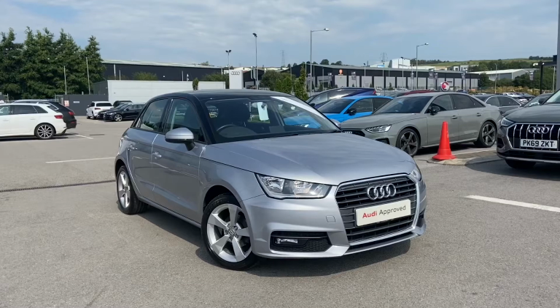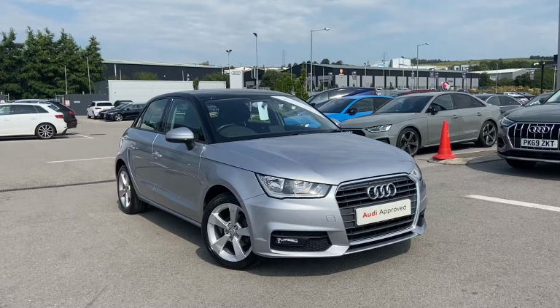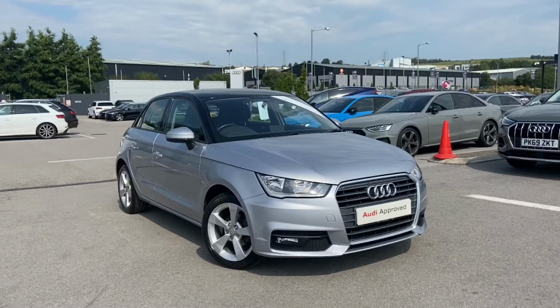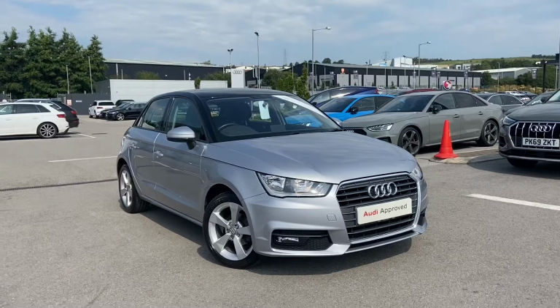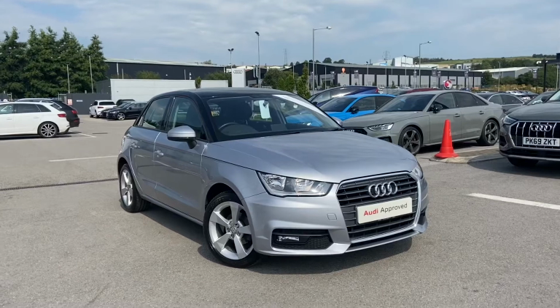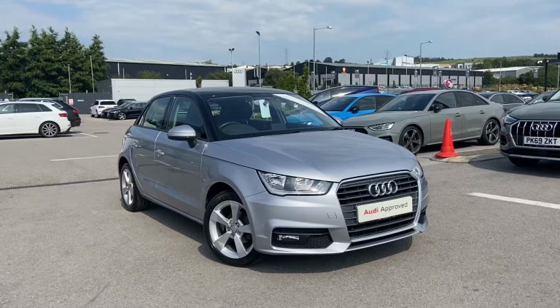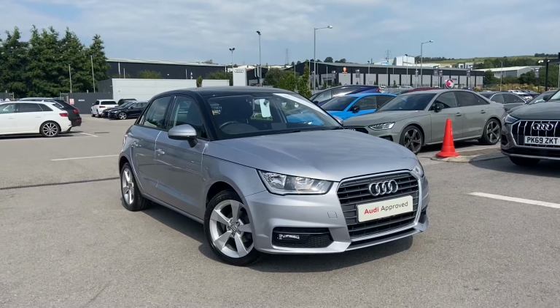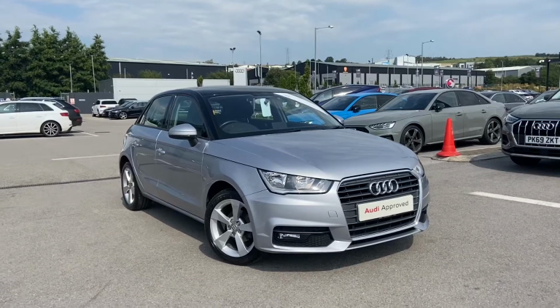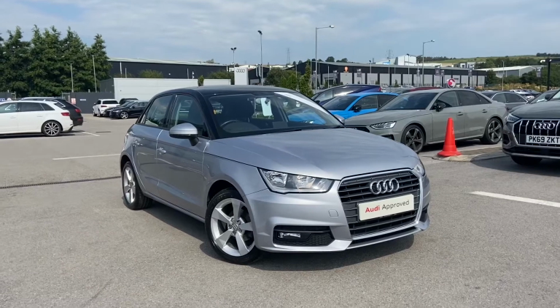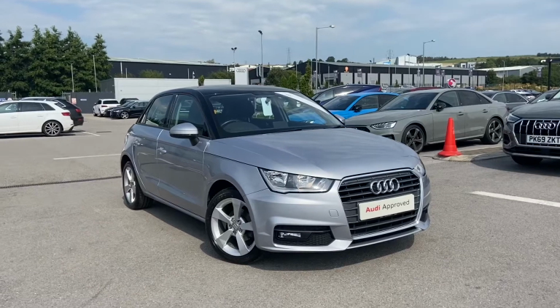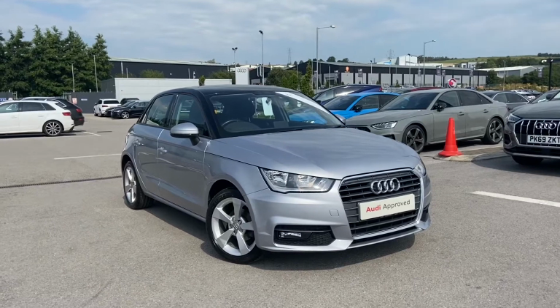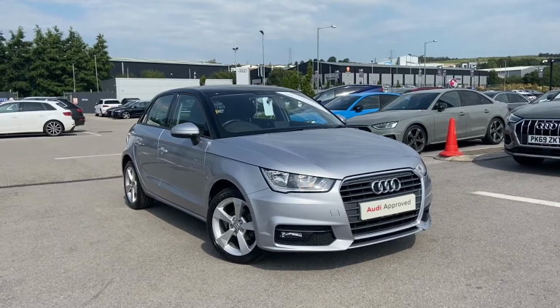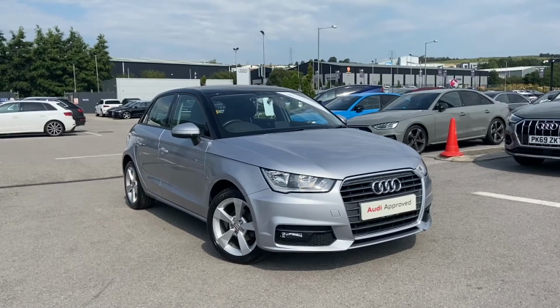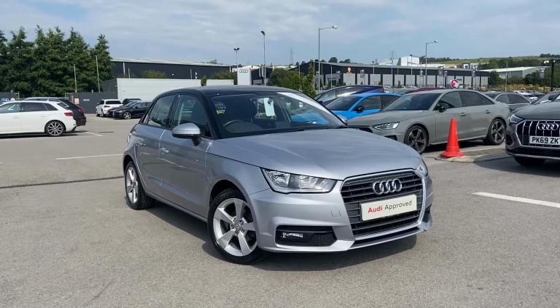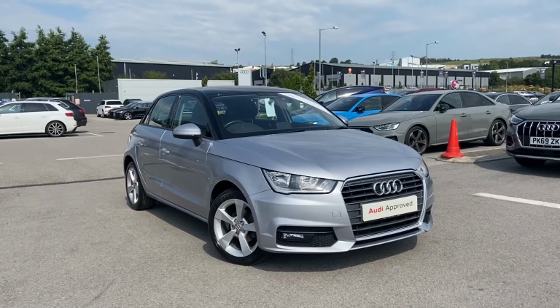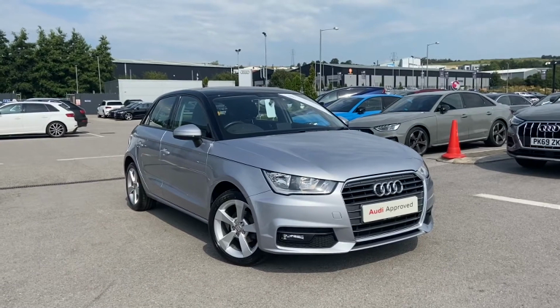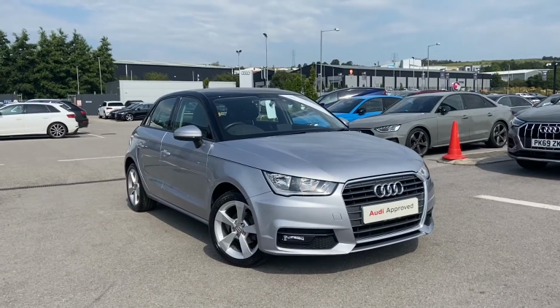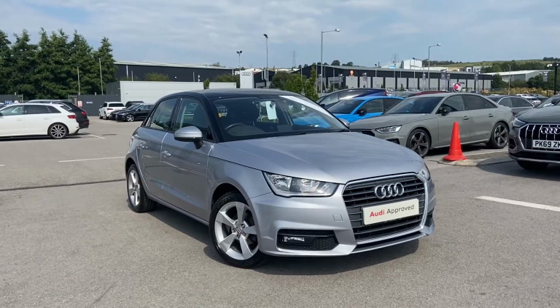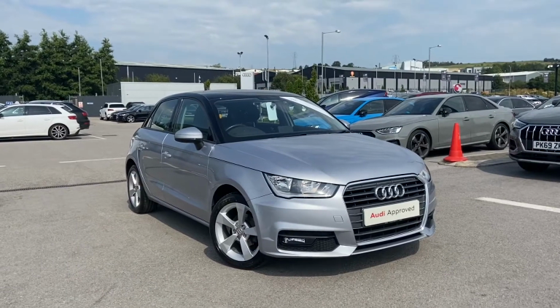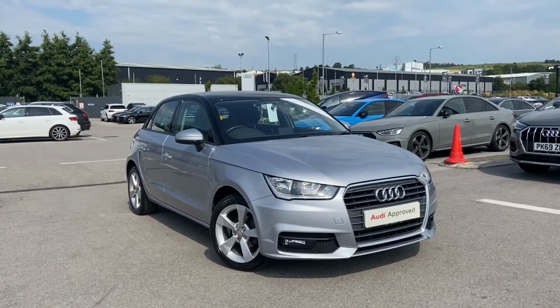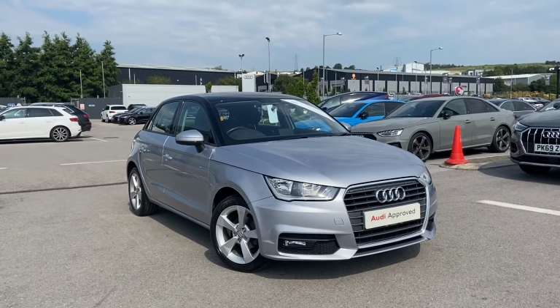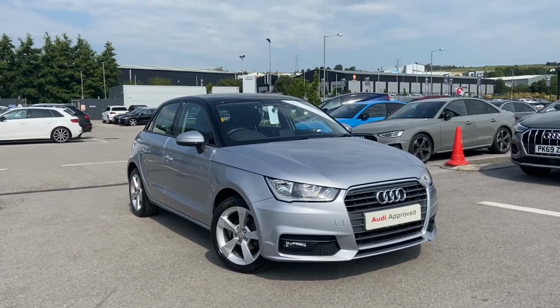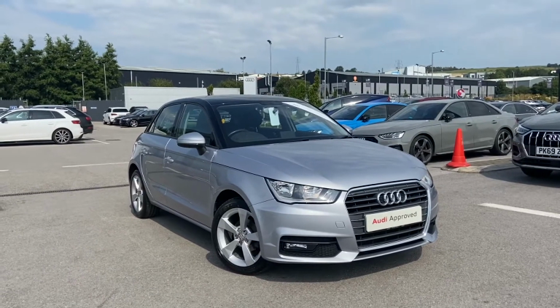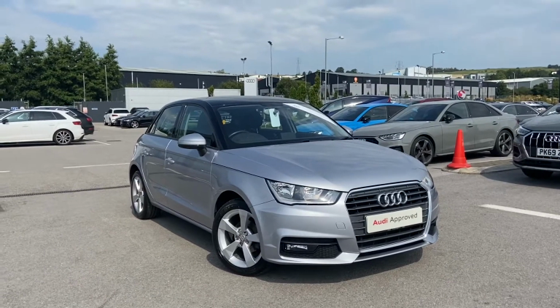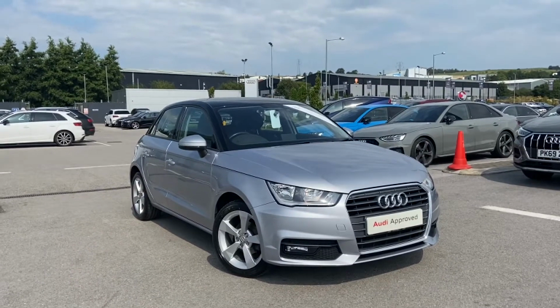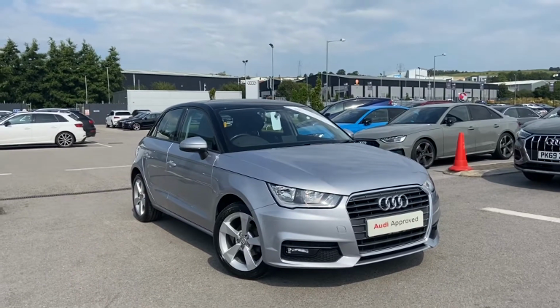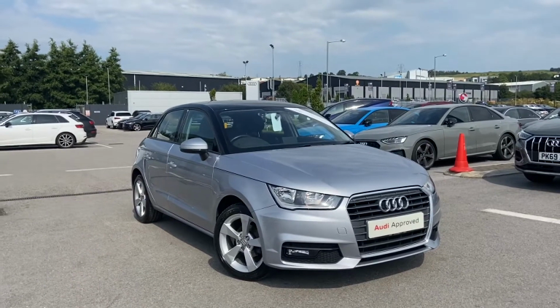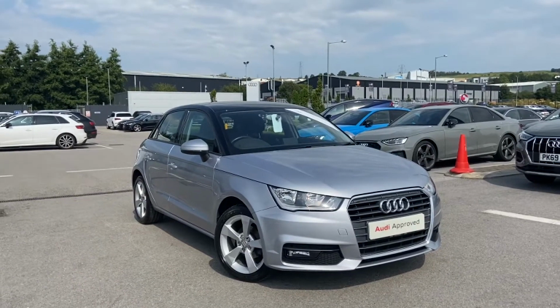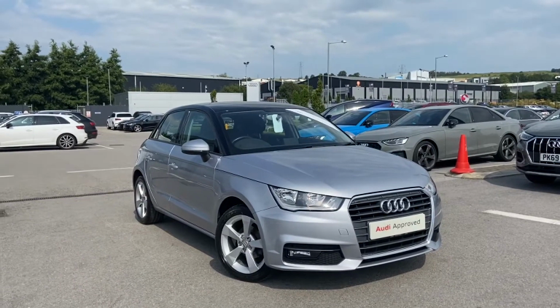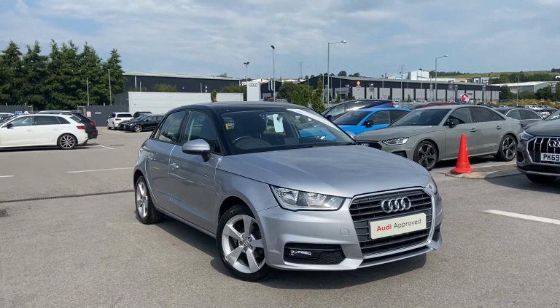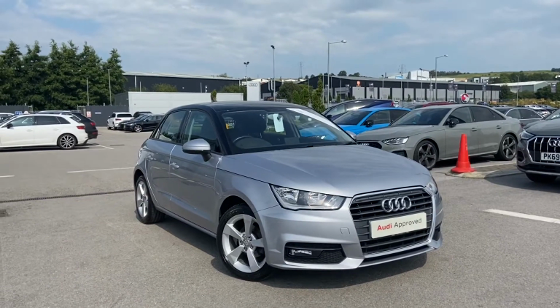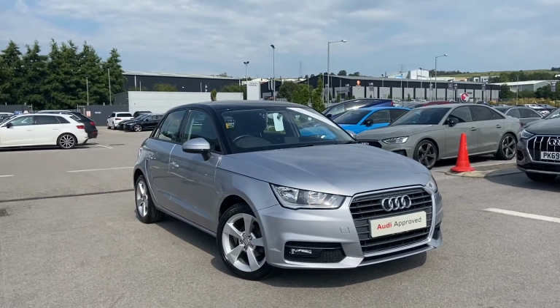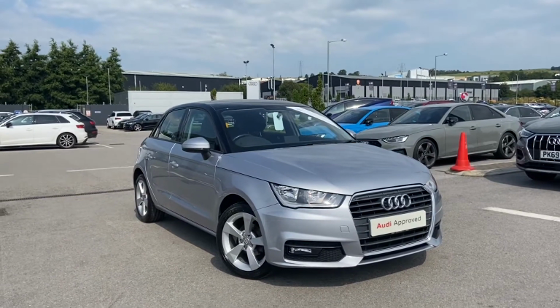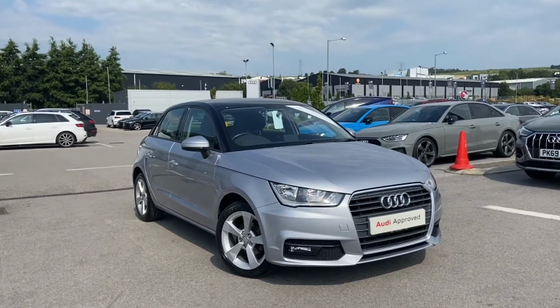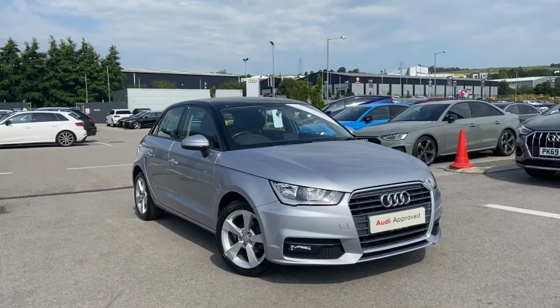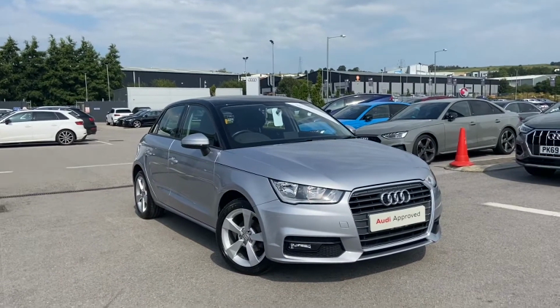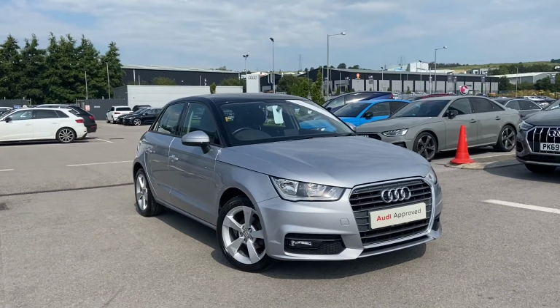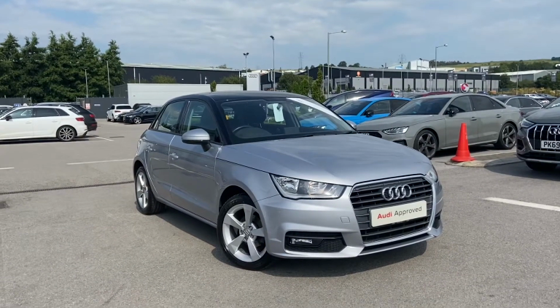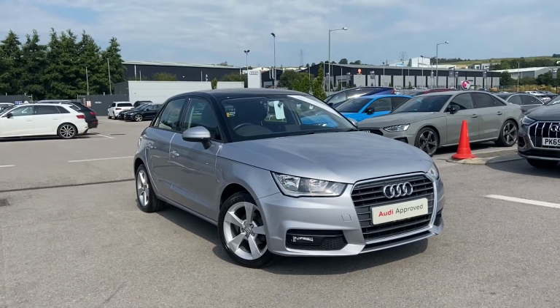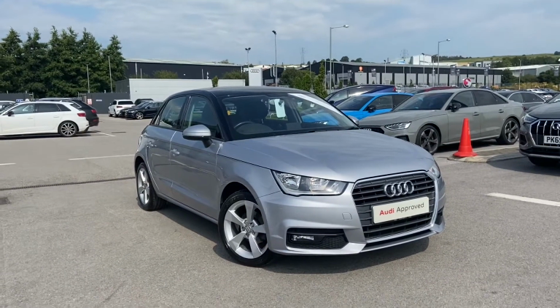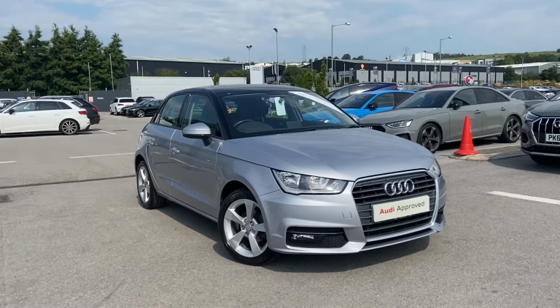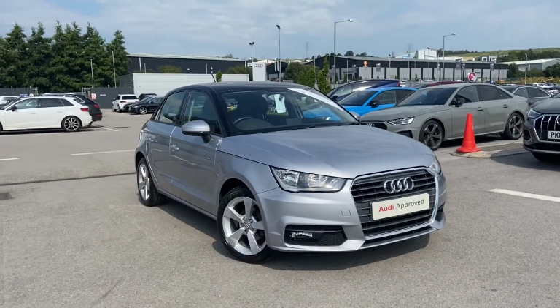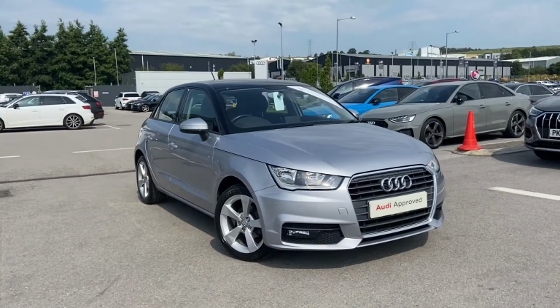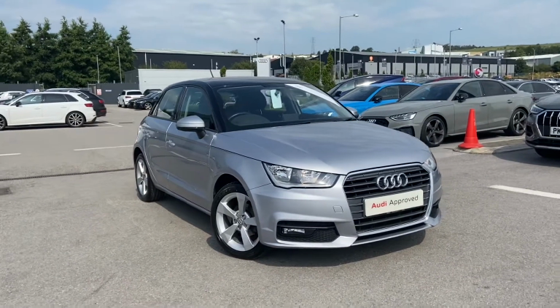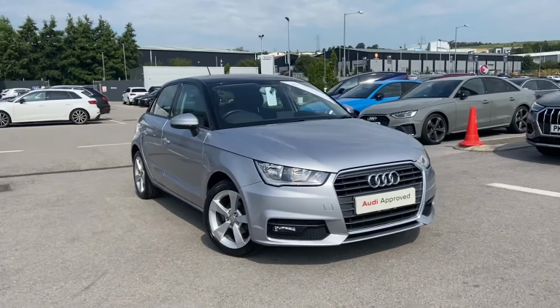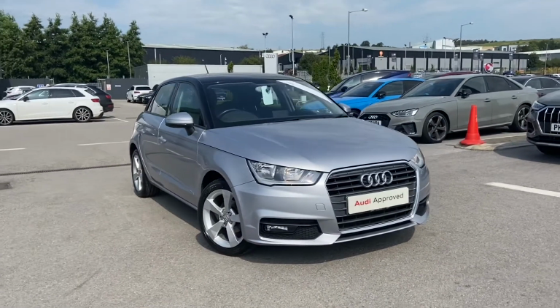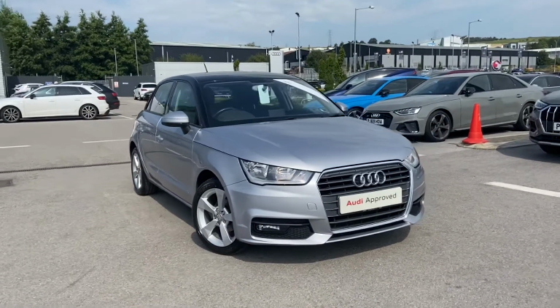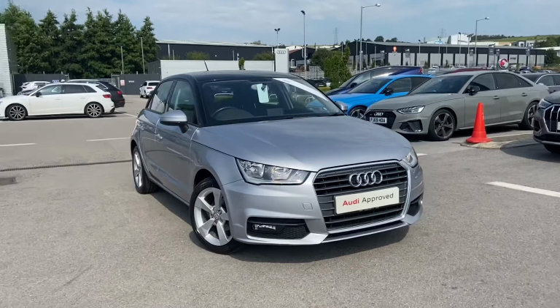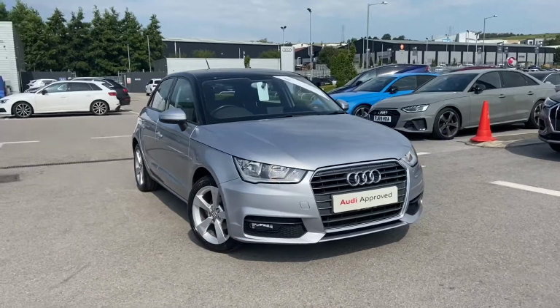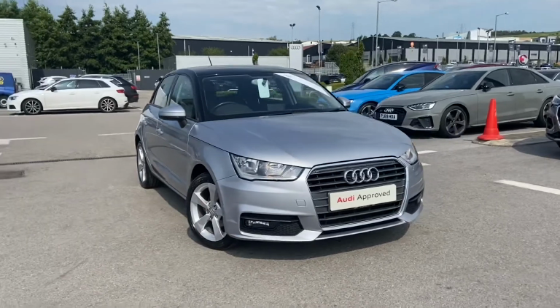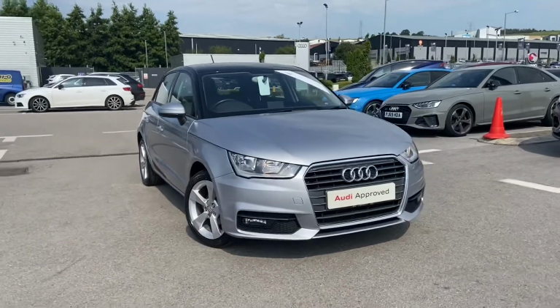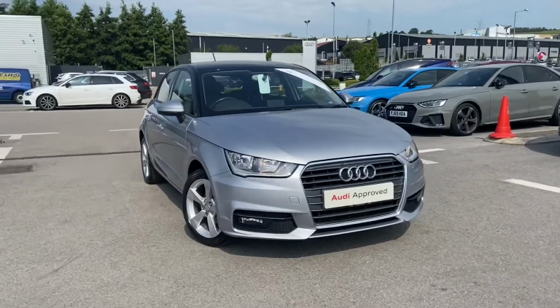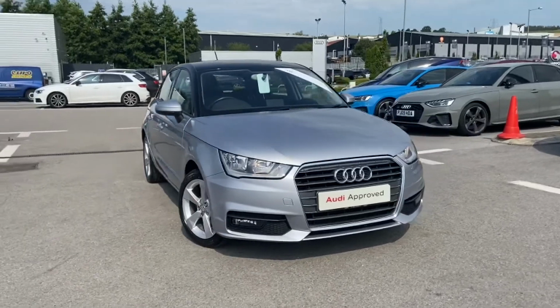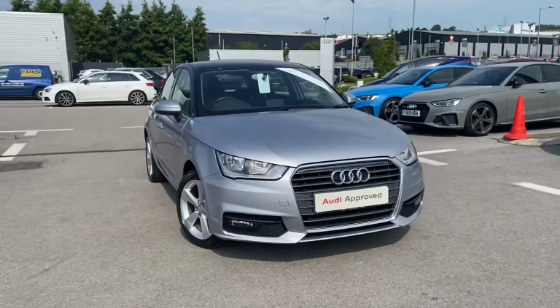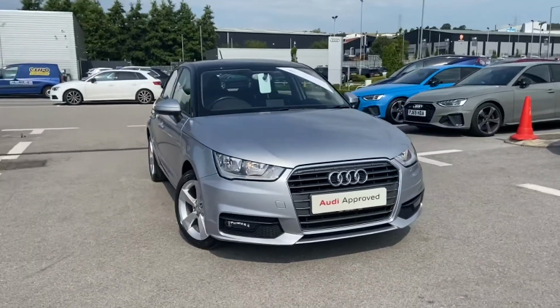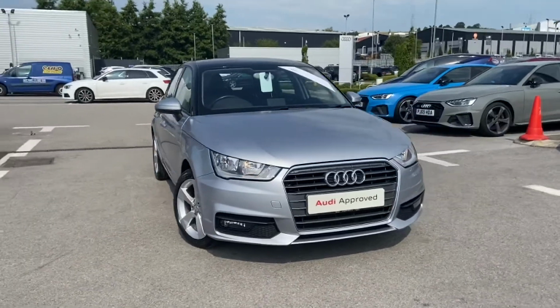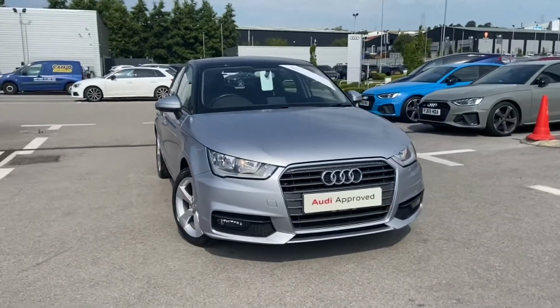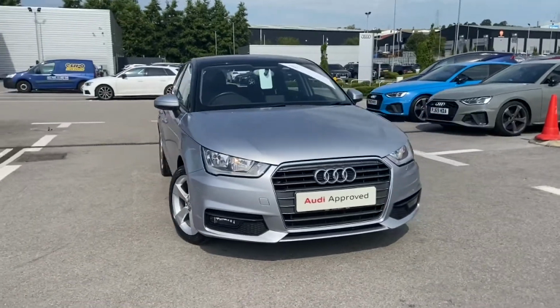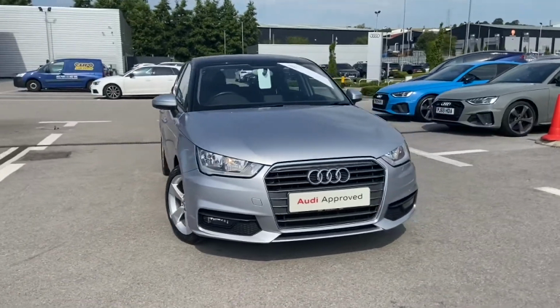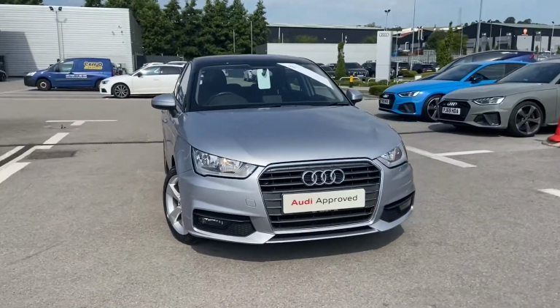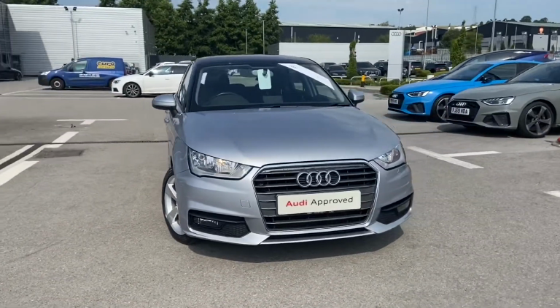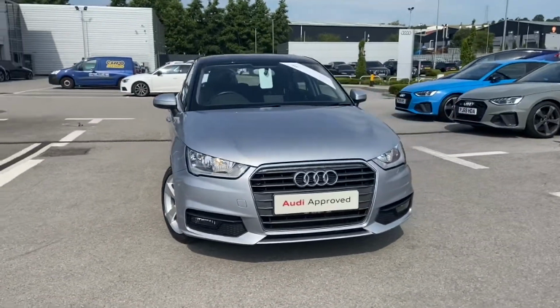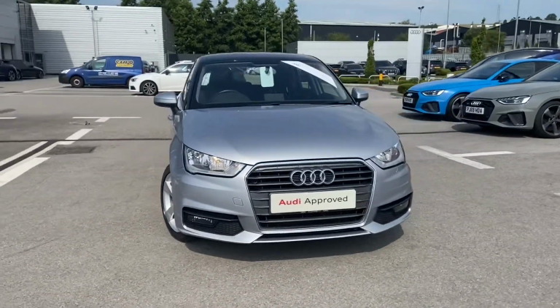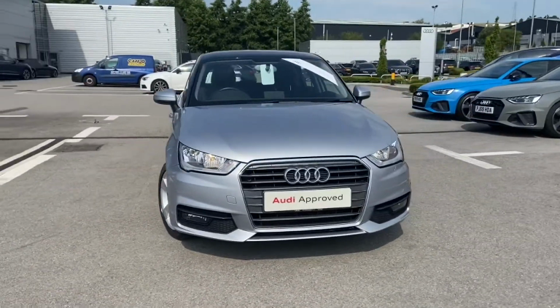Hi and welcome to Blackburn Audi. My name is Fiona and today I'm going to be giving you a quick tour of this Audi A1 Sportback Sport.